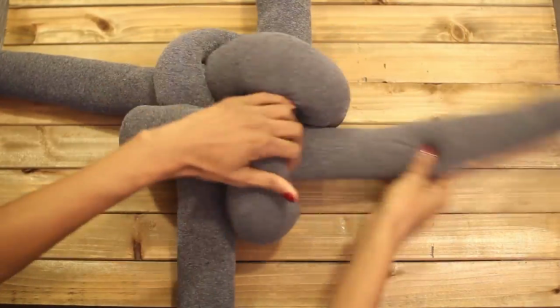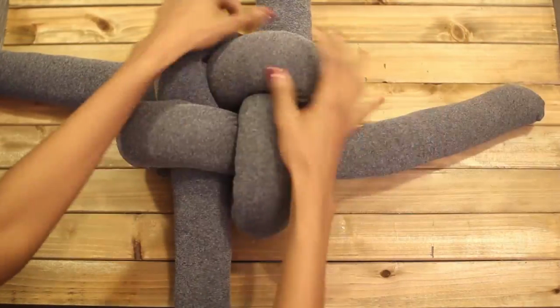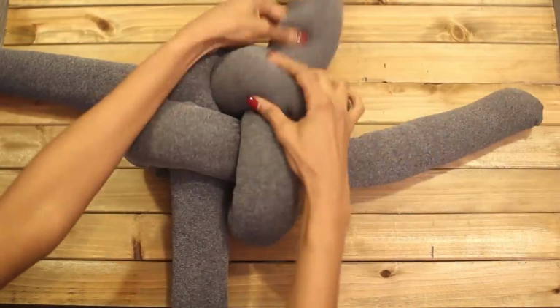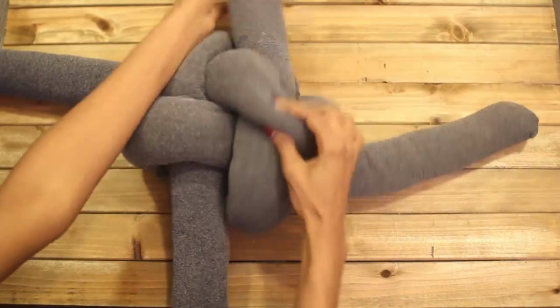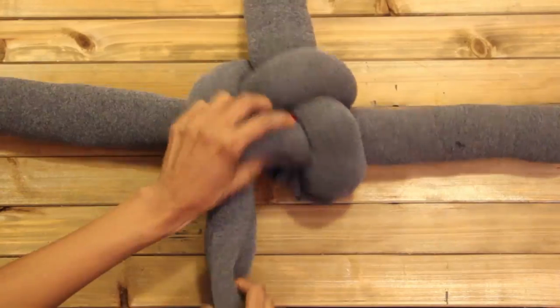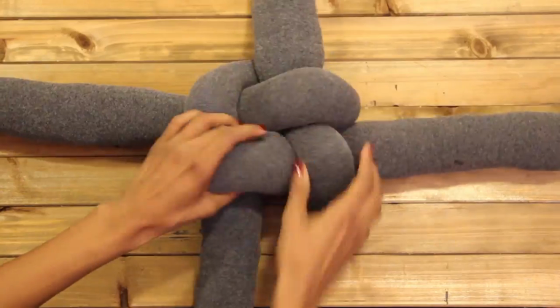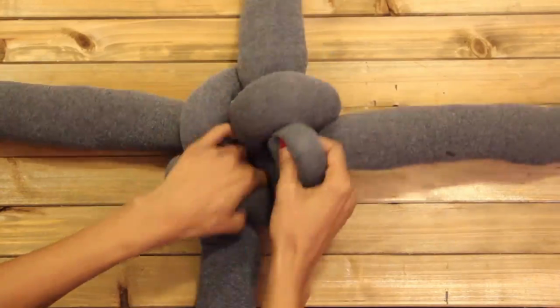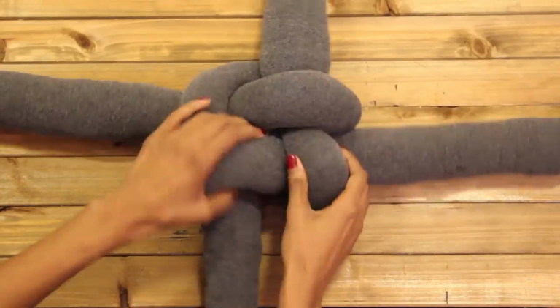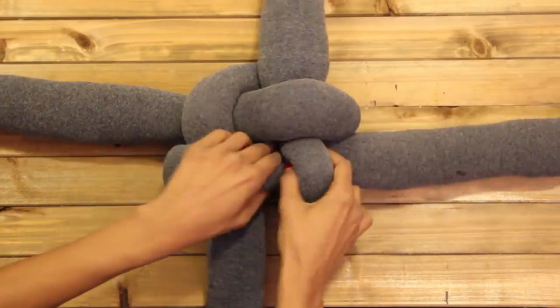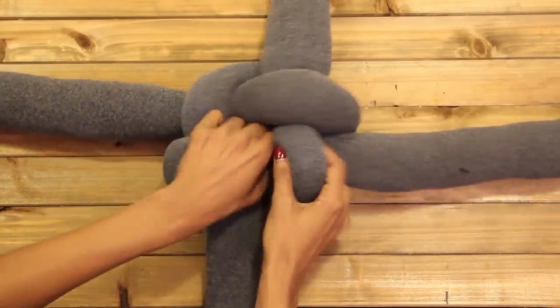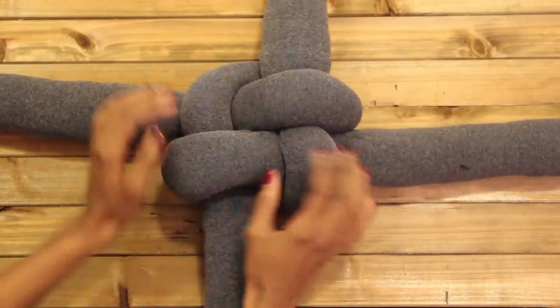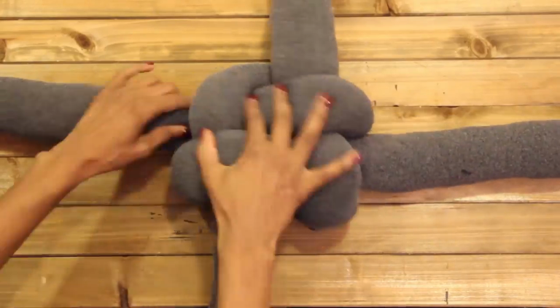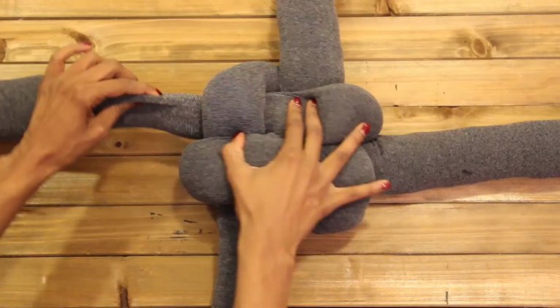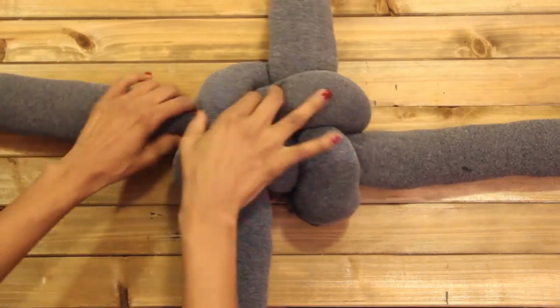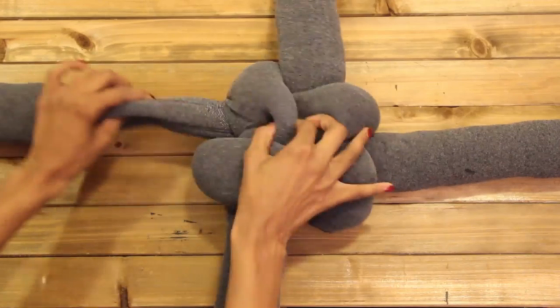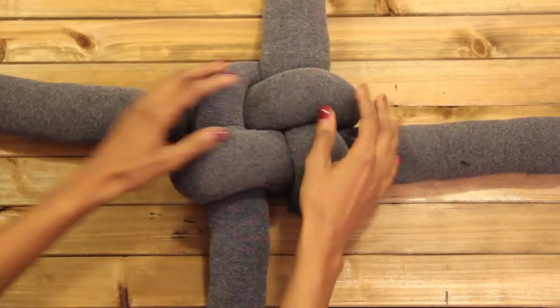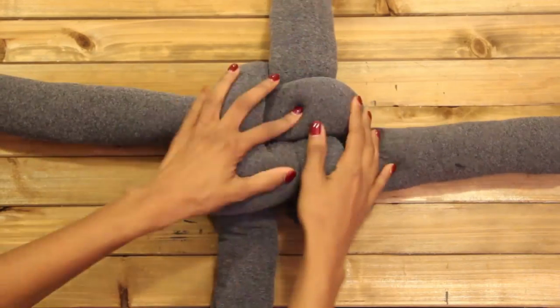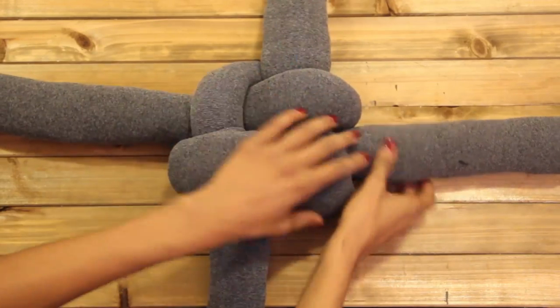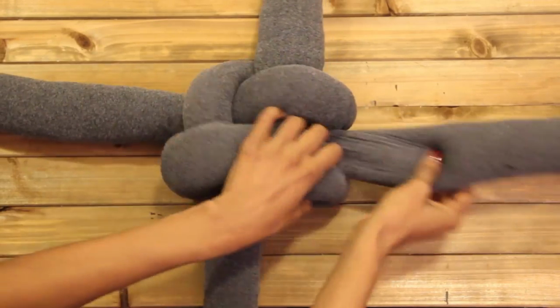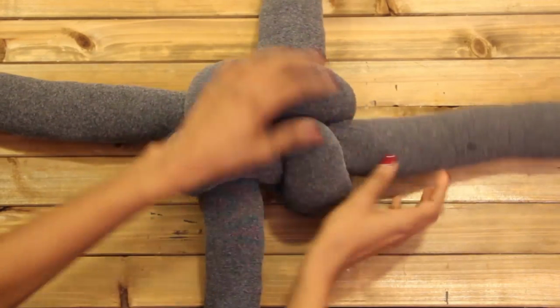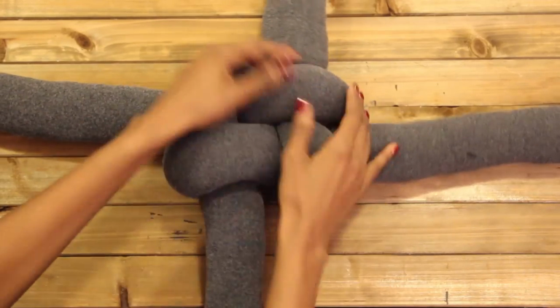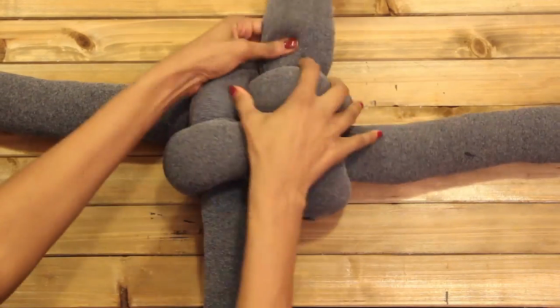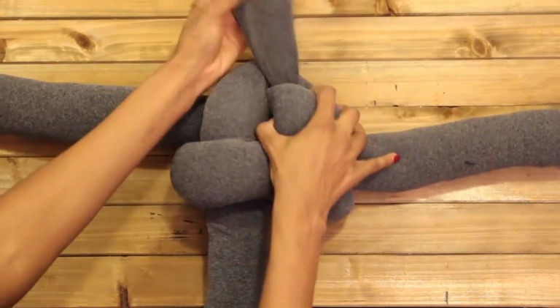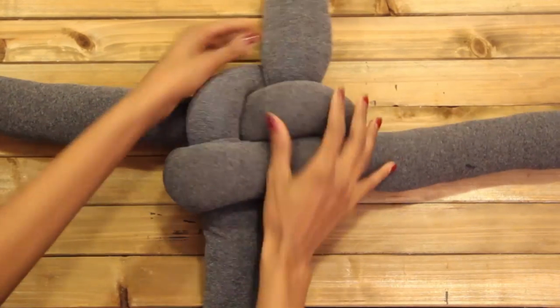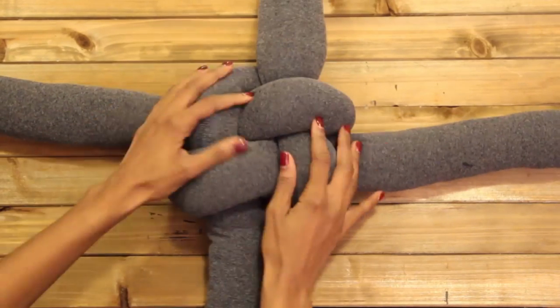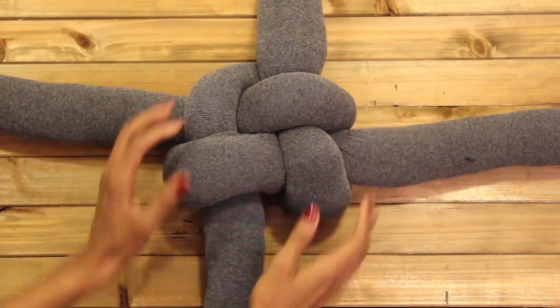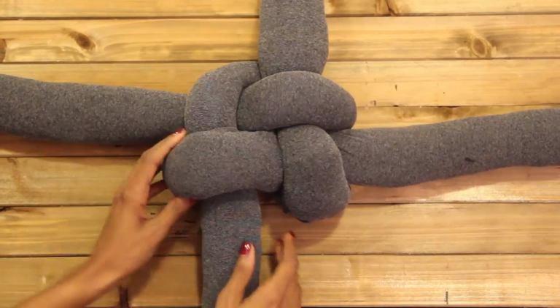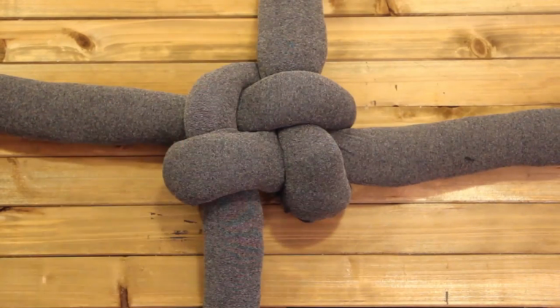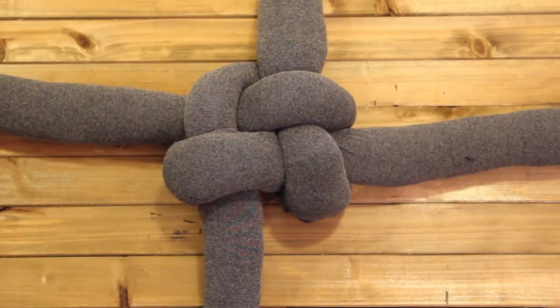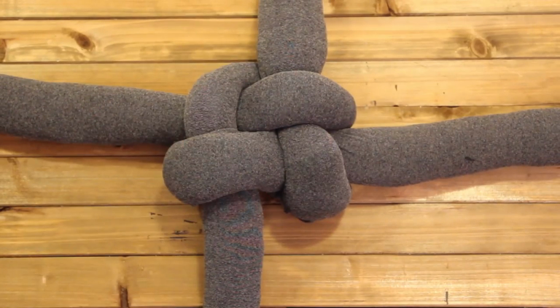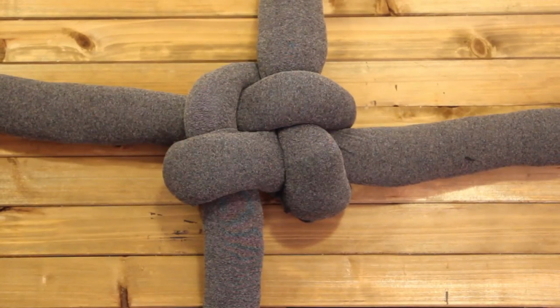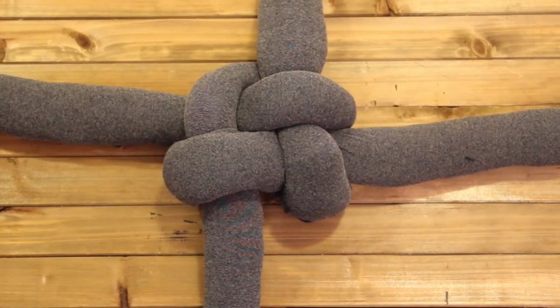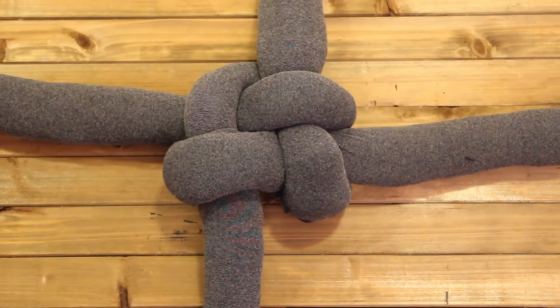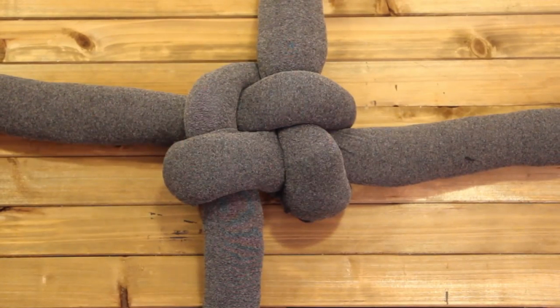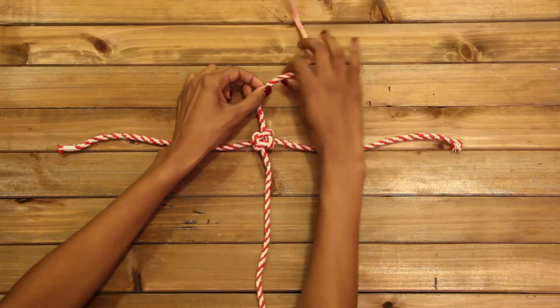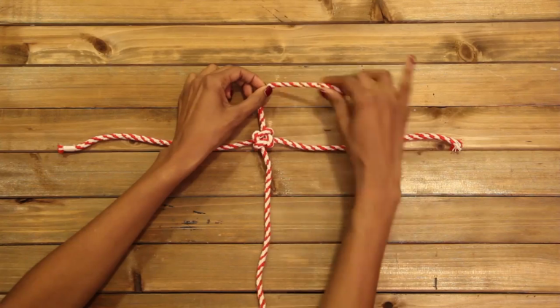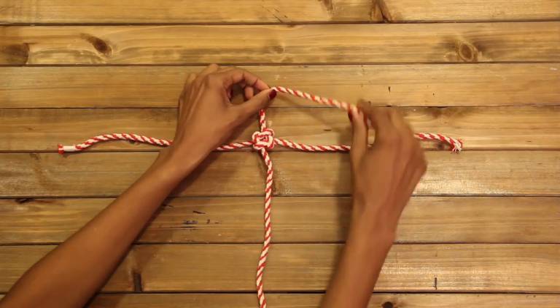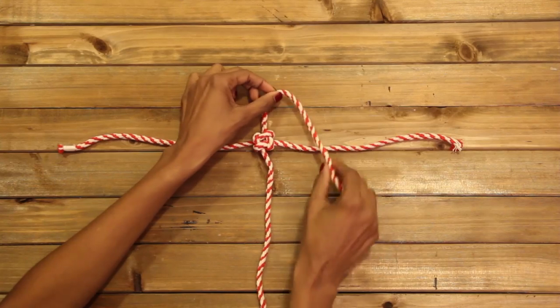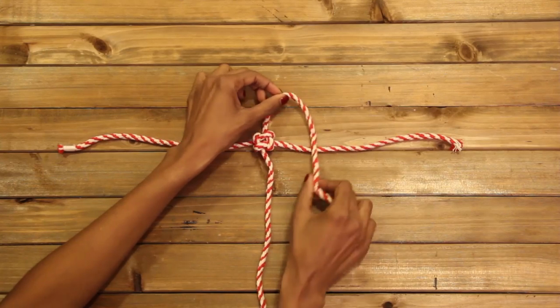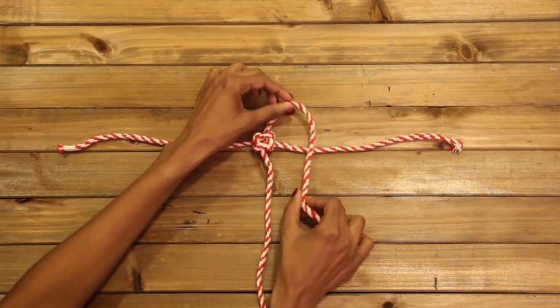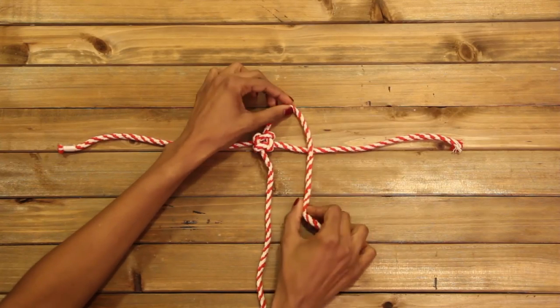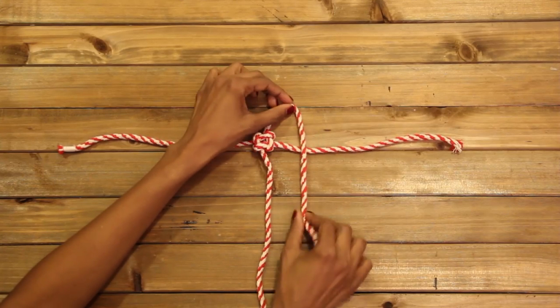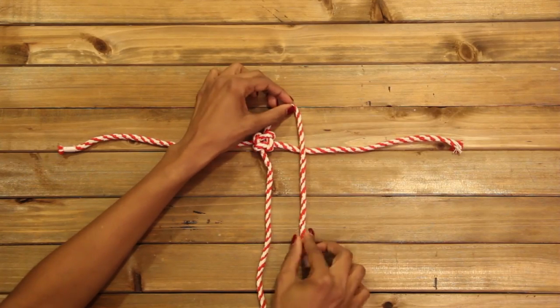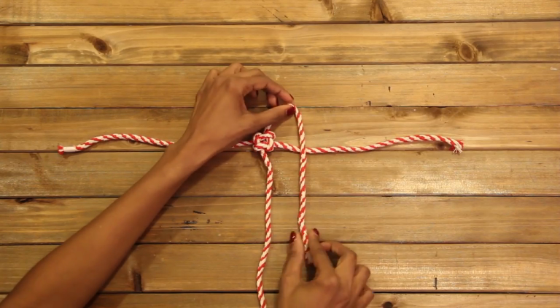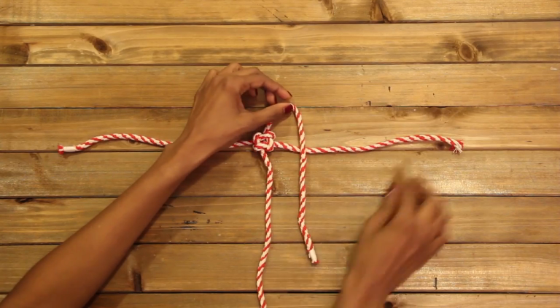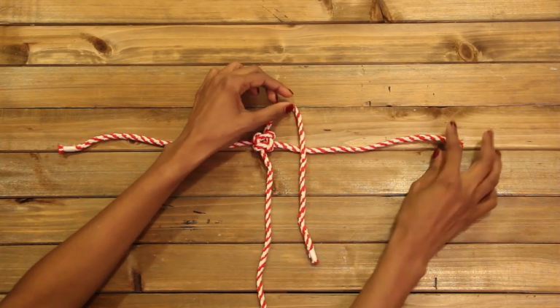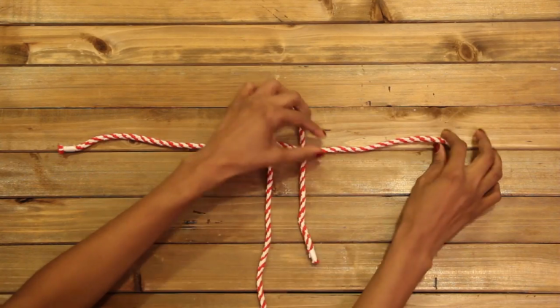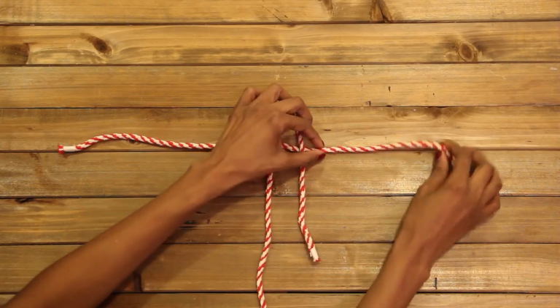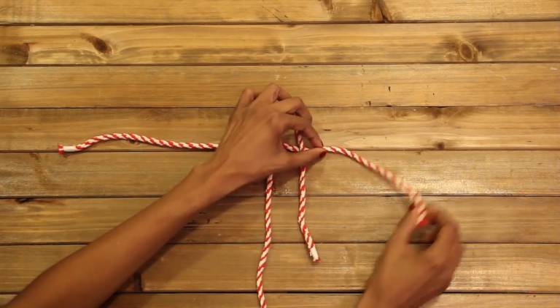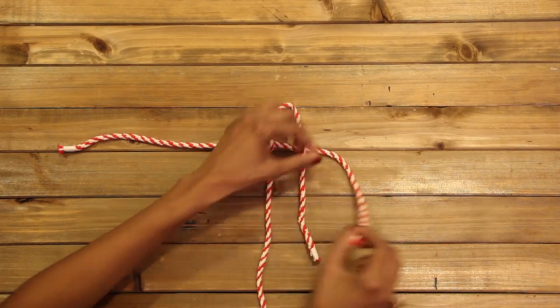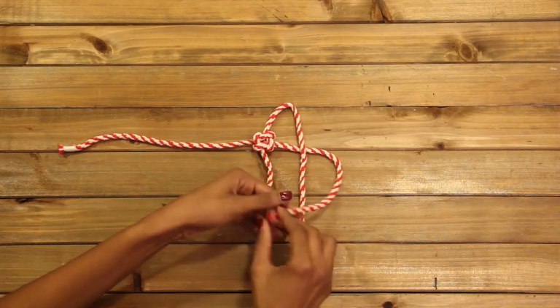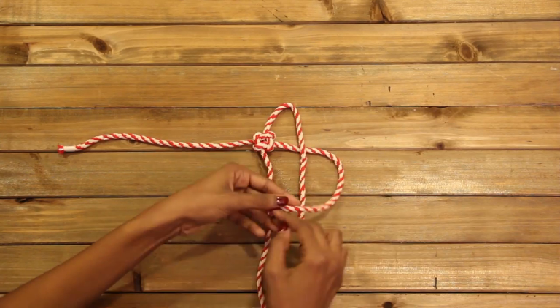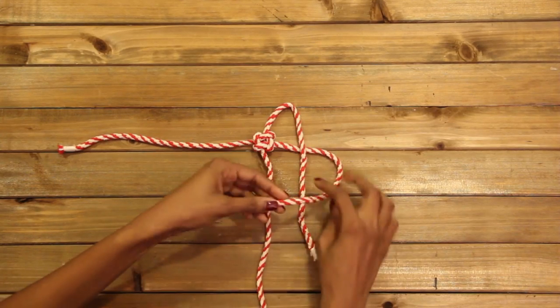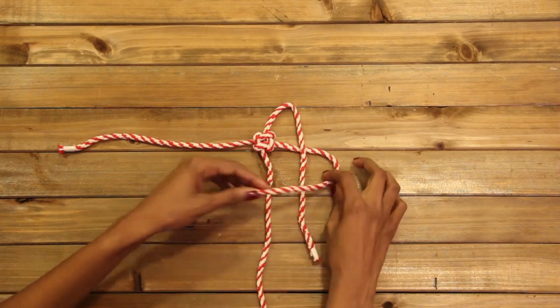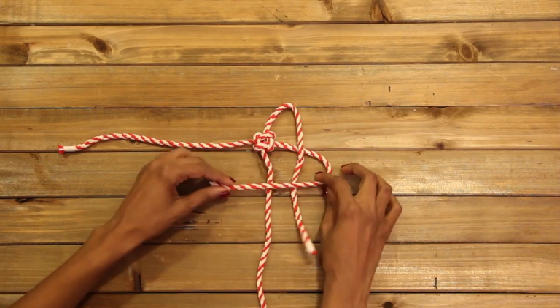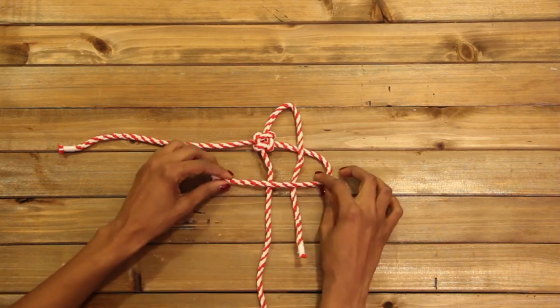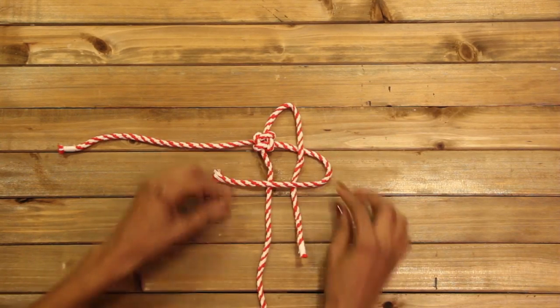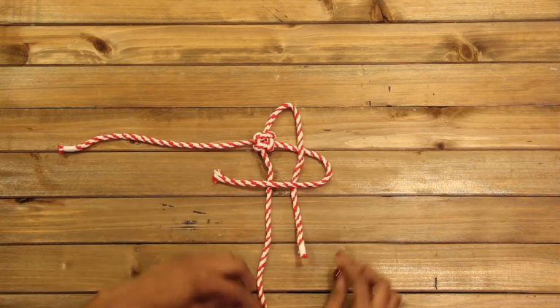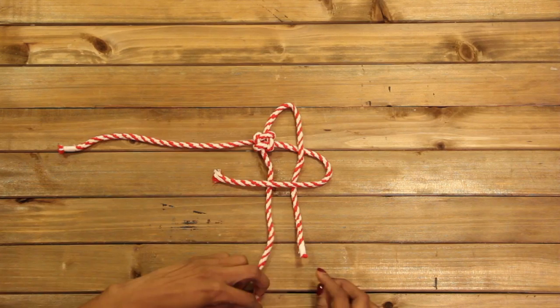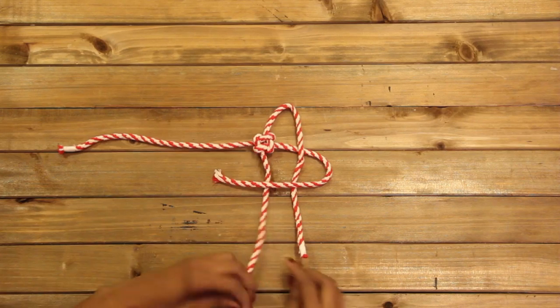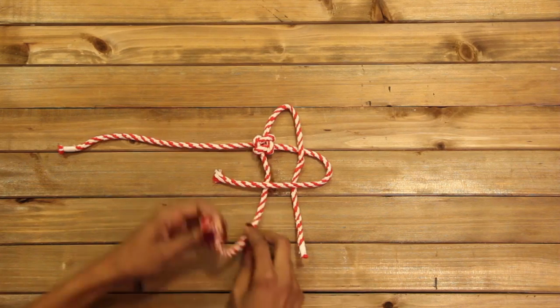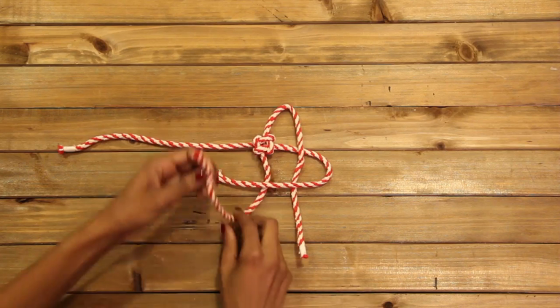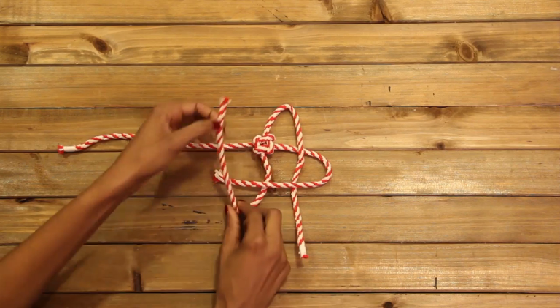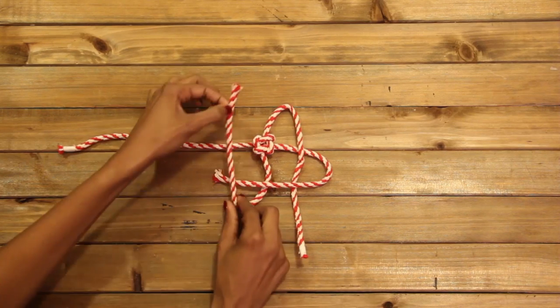At this point, your pillow should look like this. After the first knot, reverse direction — doing the same thing, but clockwise this time.